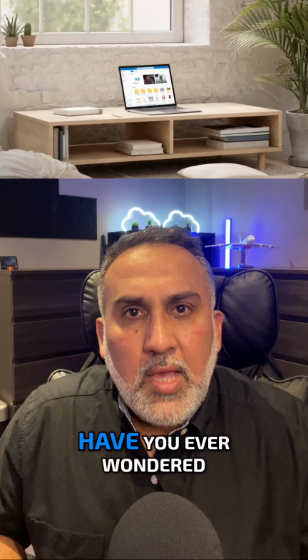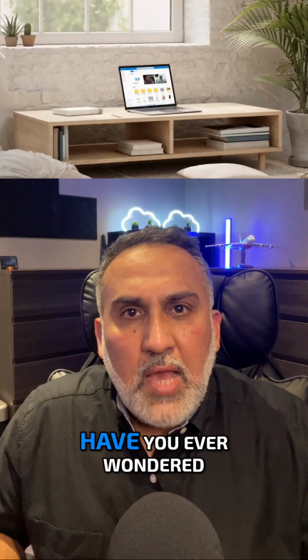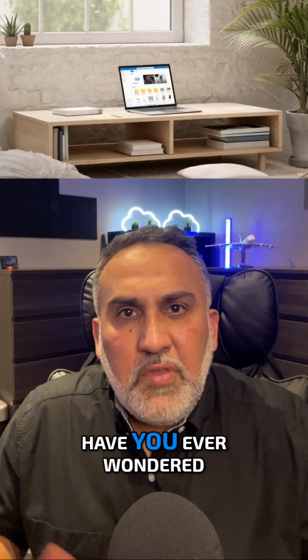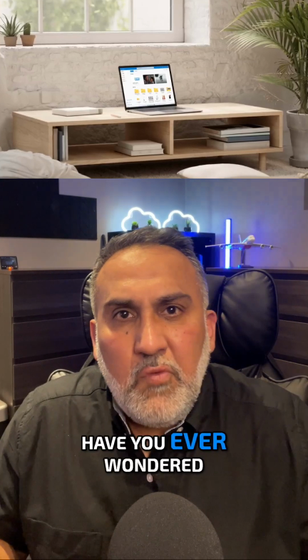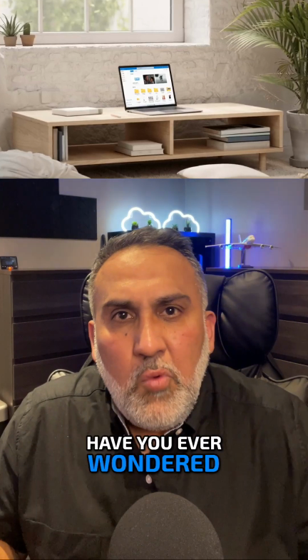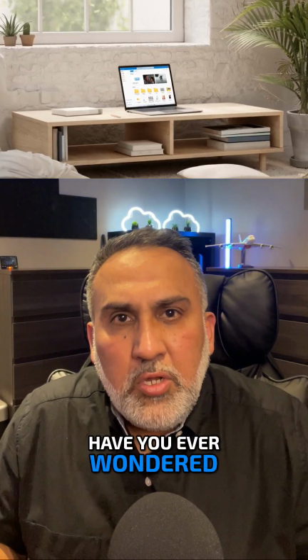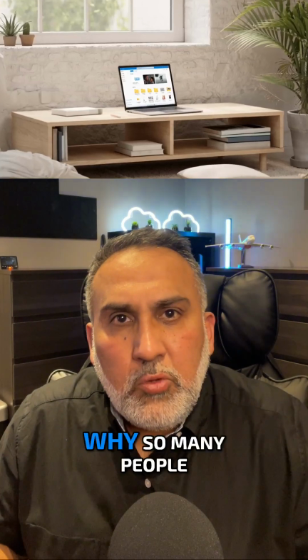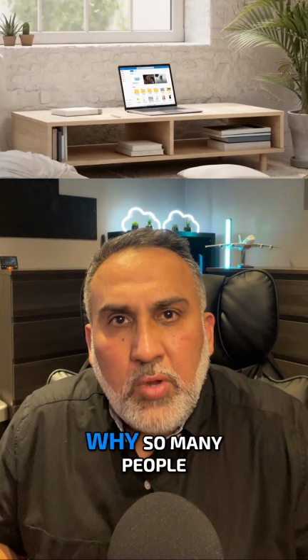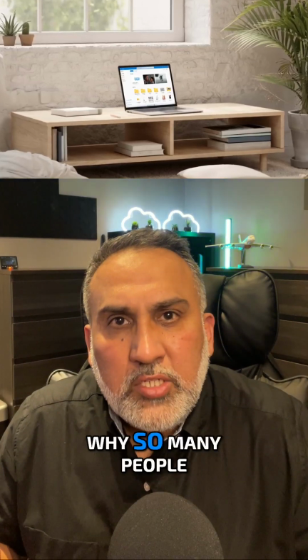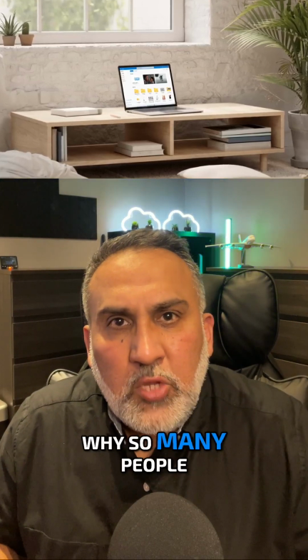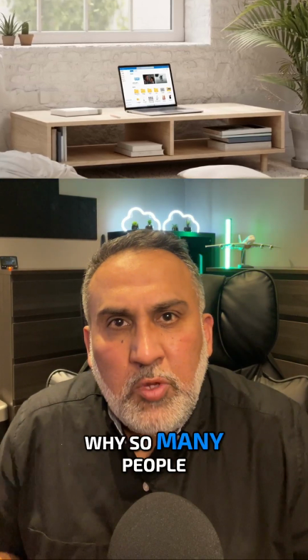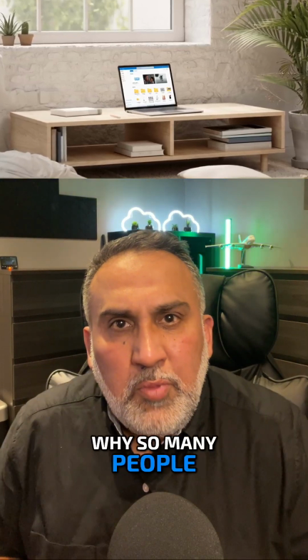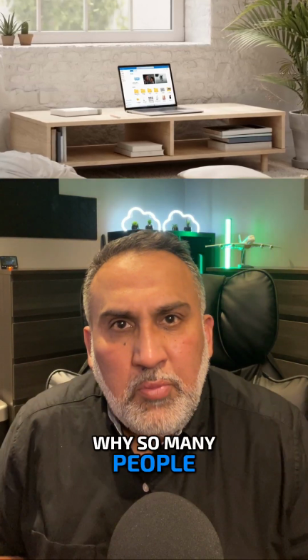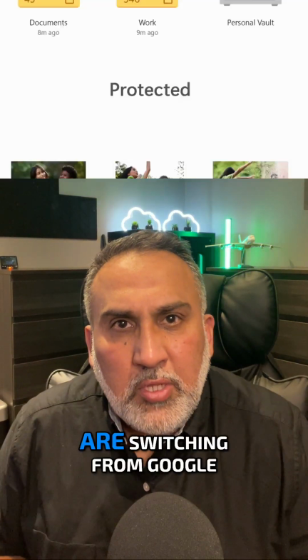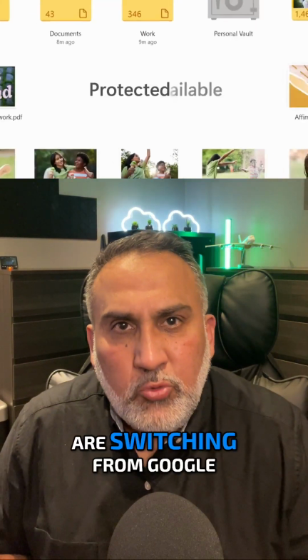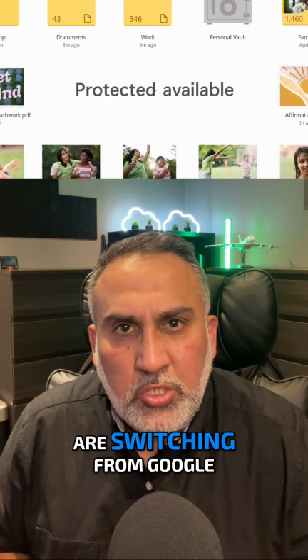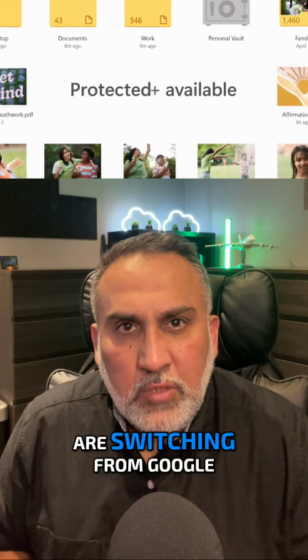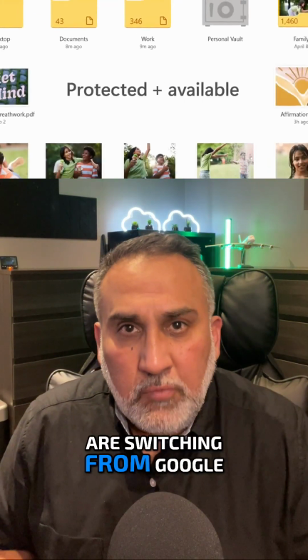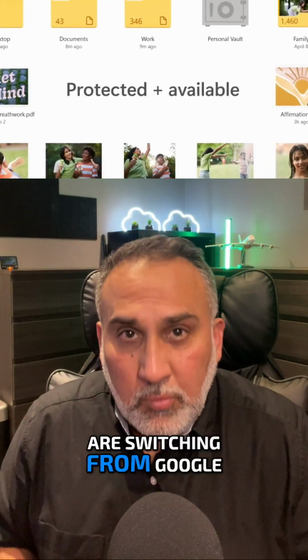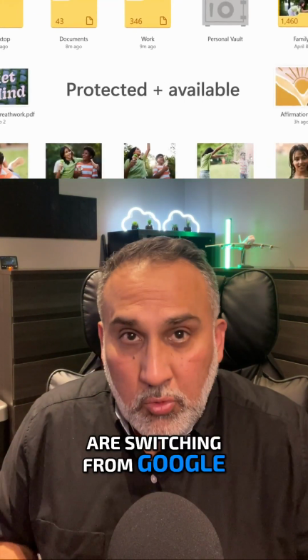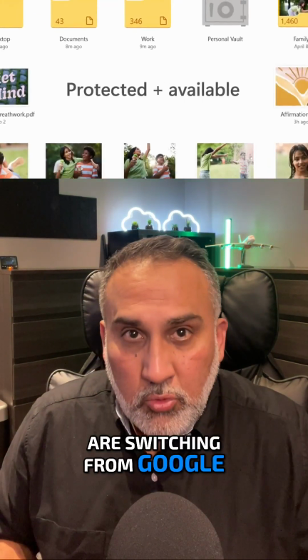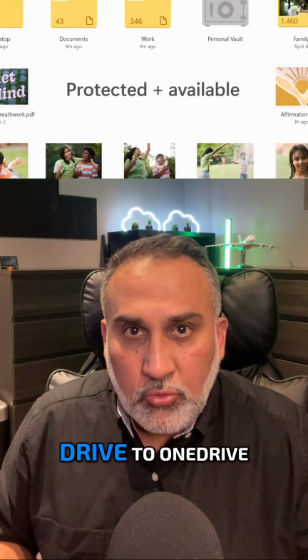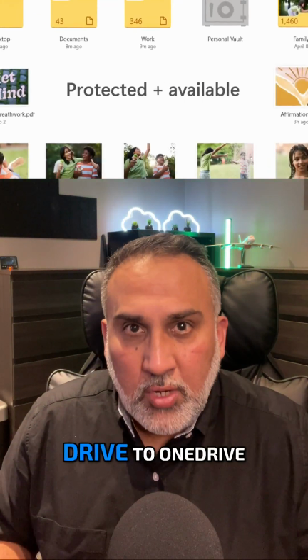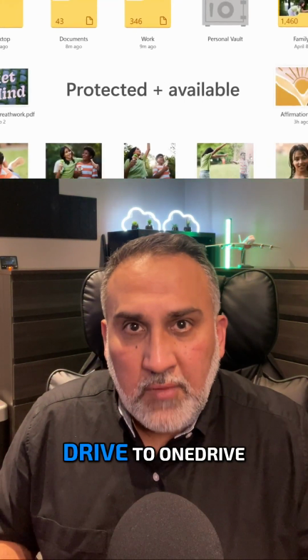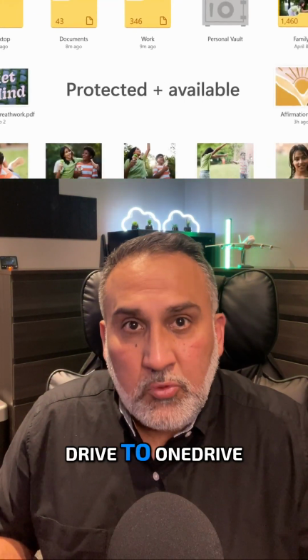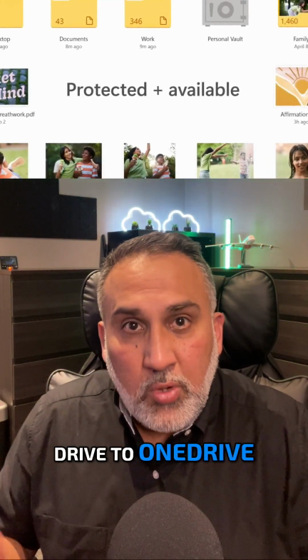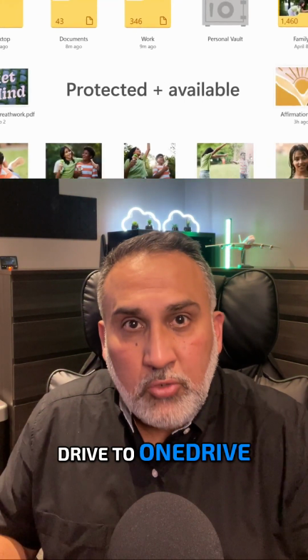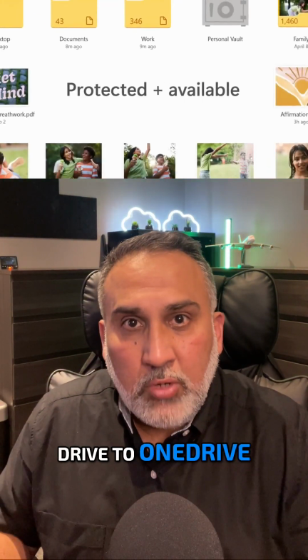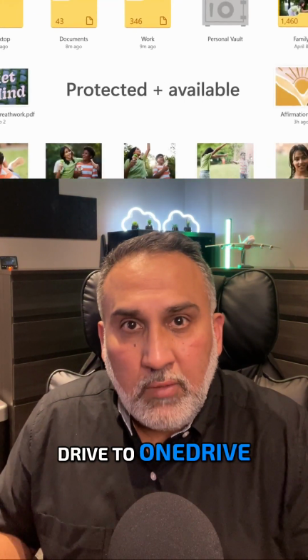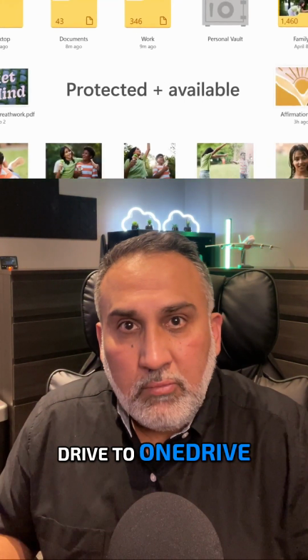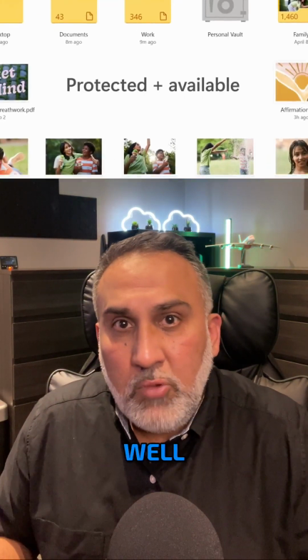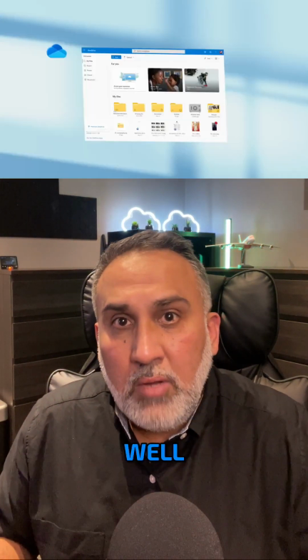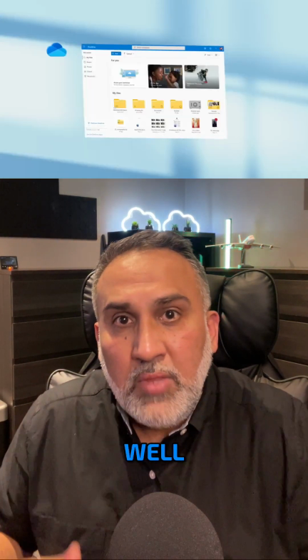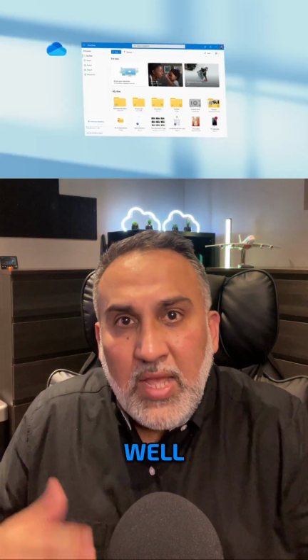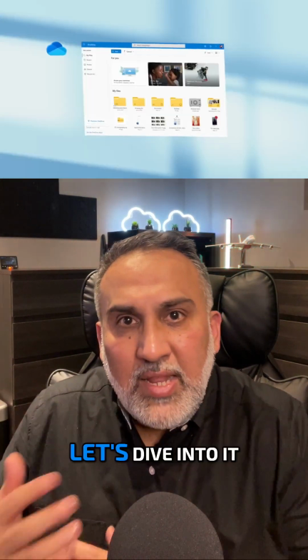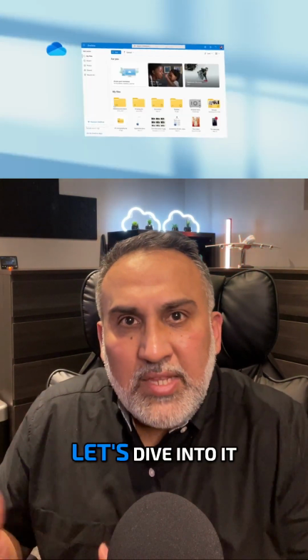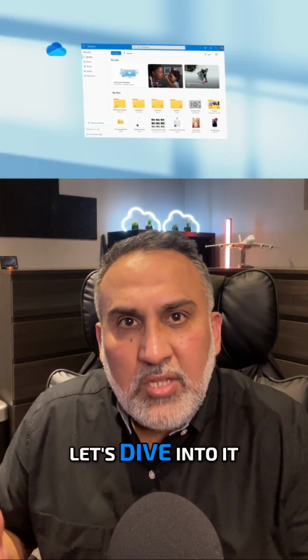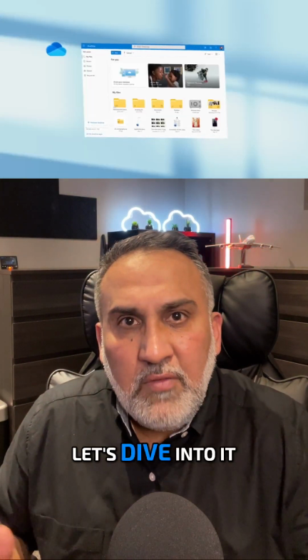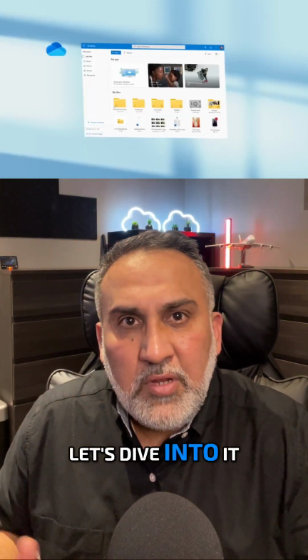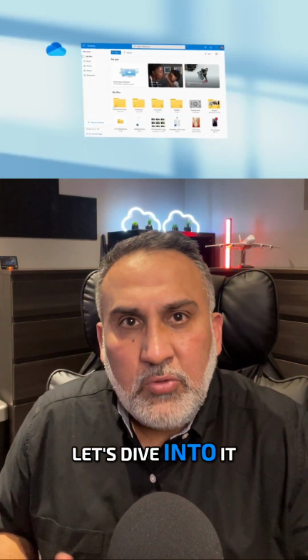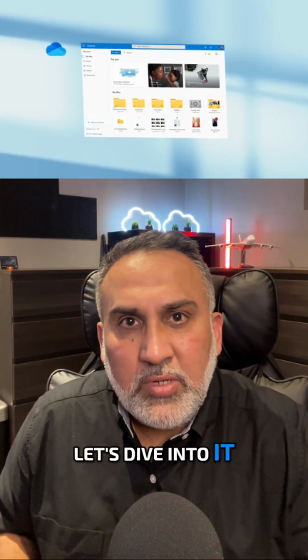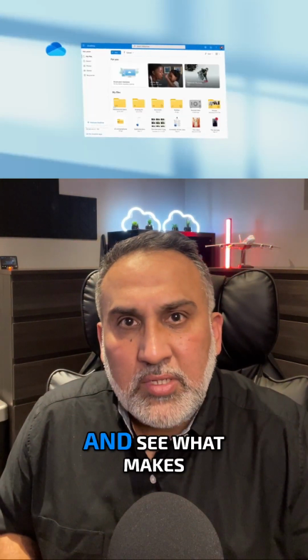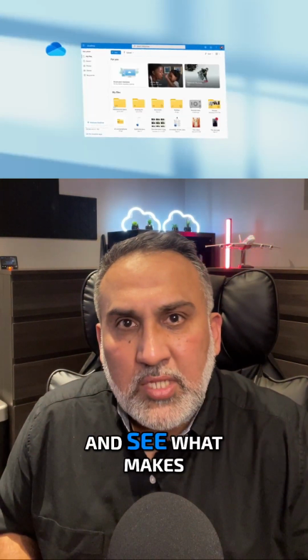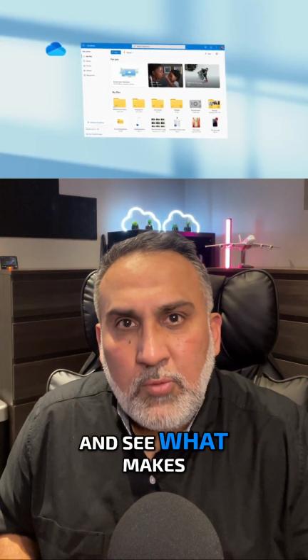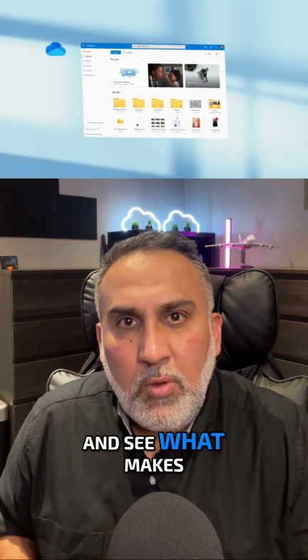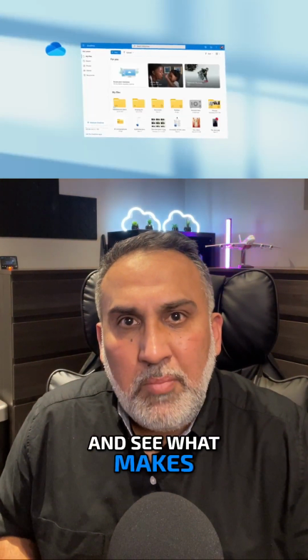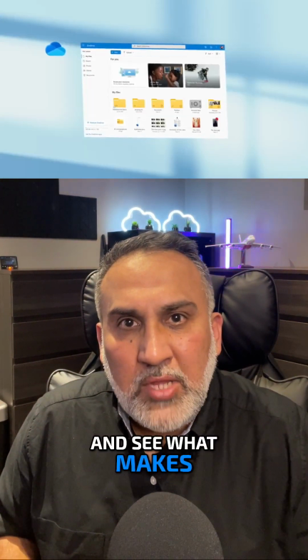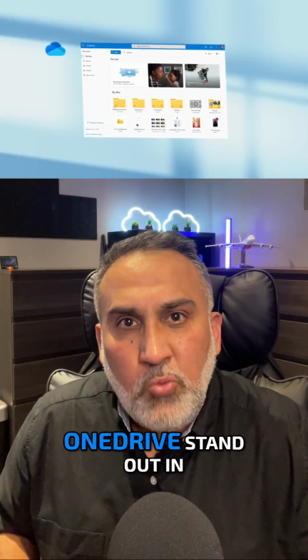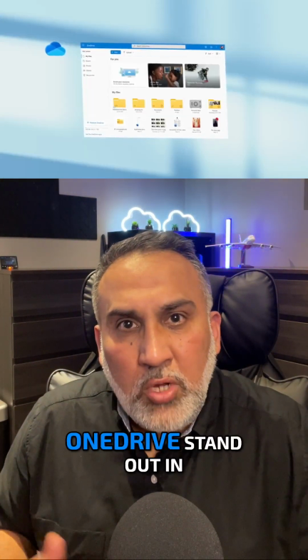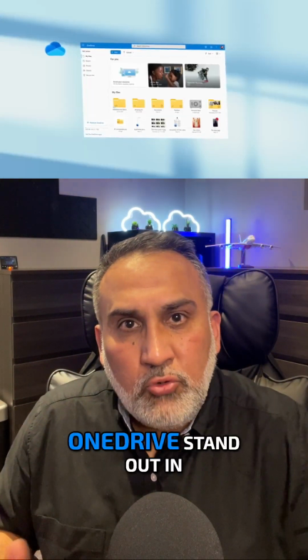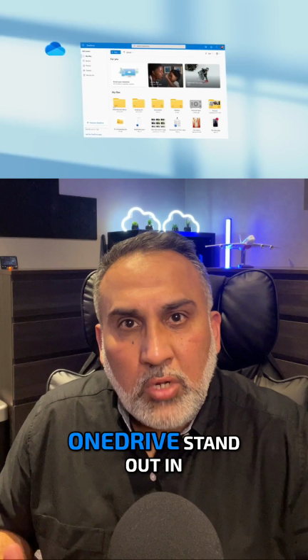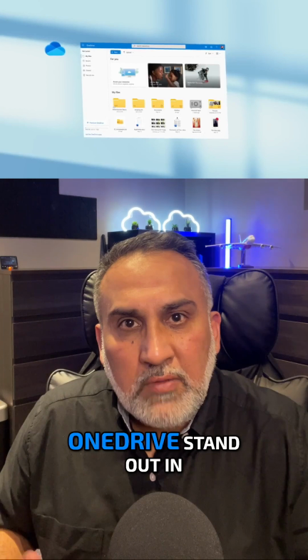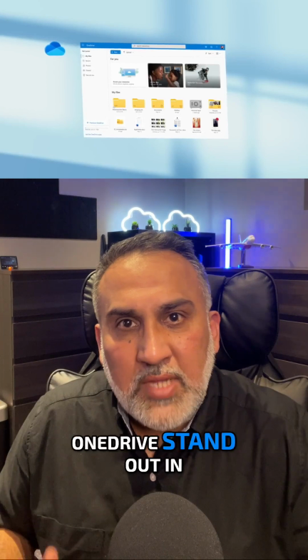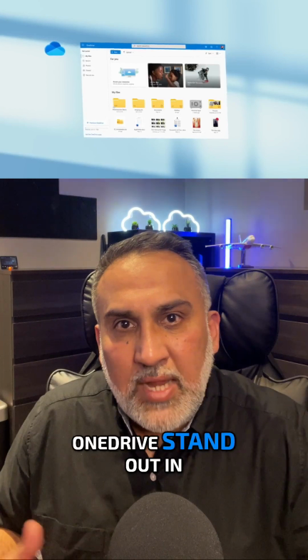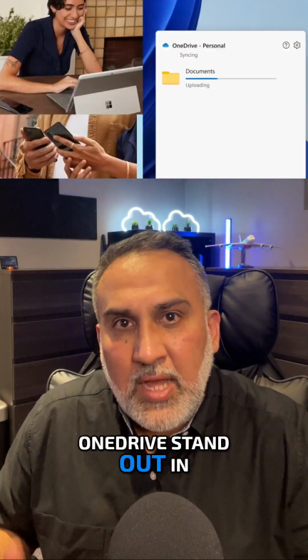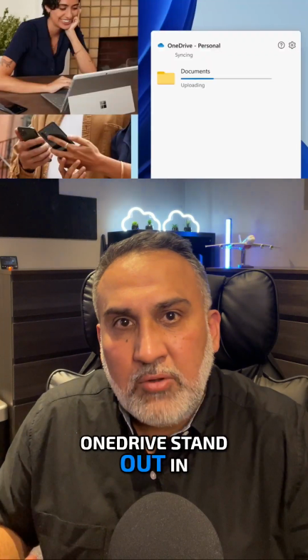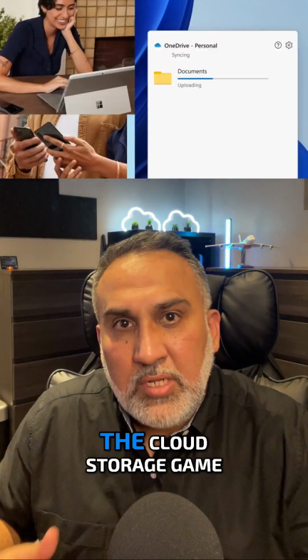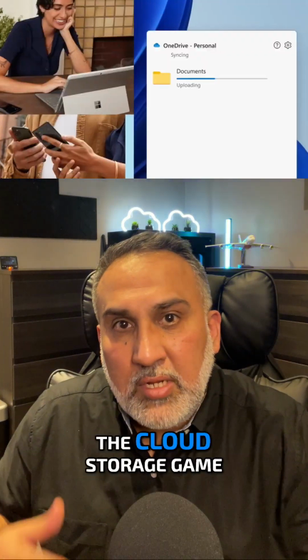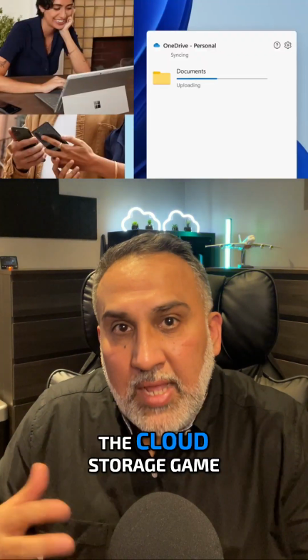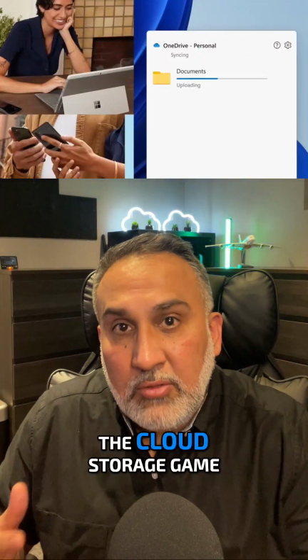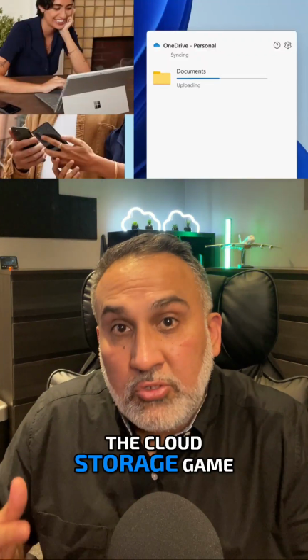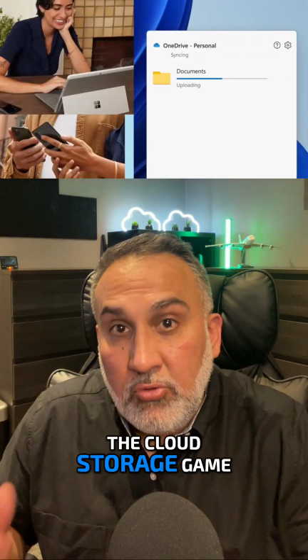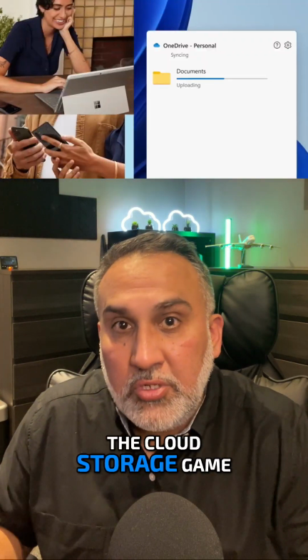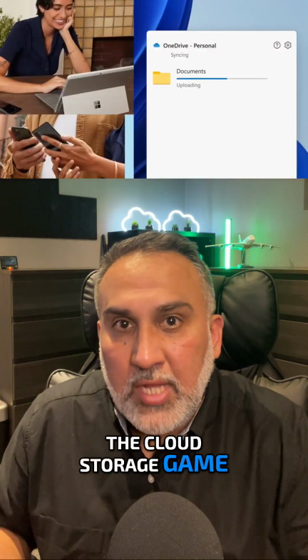Have you ever wondered why so many people are switching from Google Drive to OneDrive? Well, let's dive into it and see what makes OneDrive stand out in the cloud storage game.